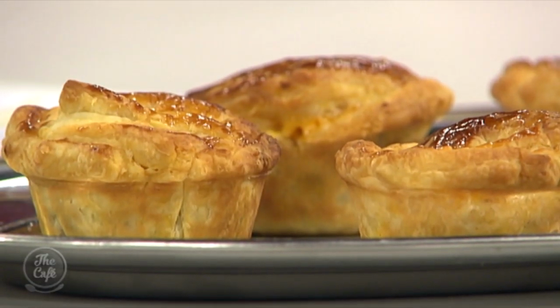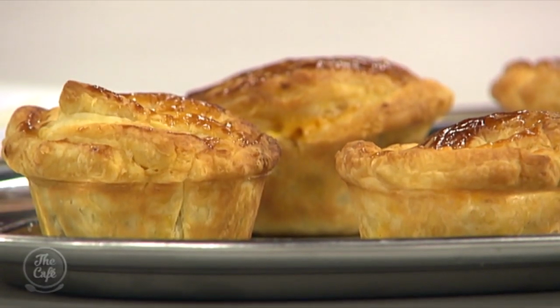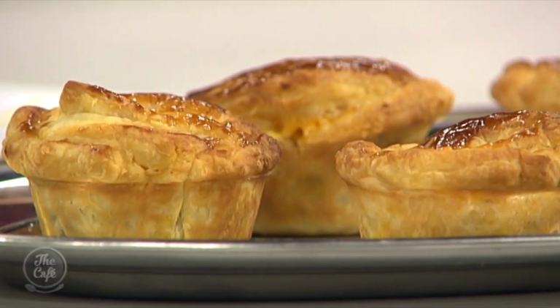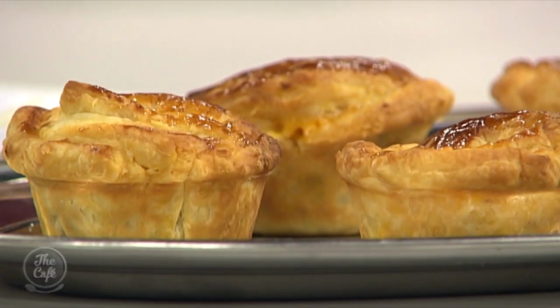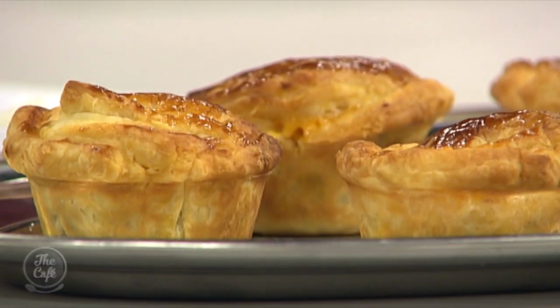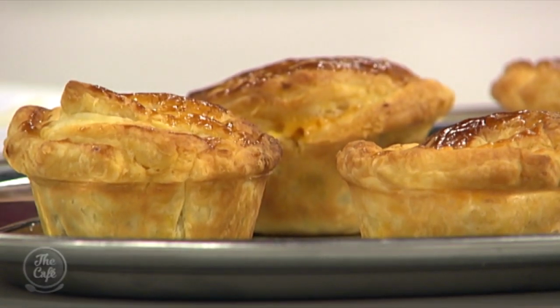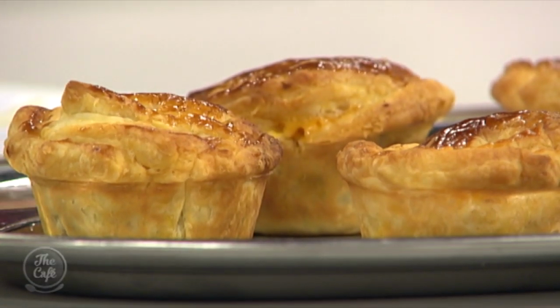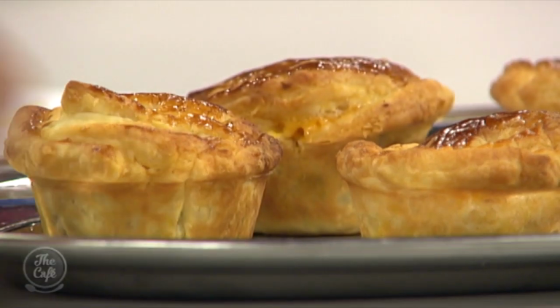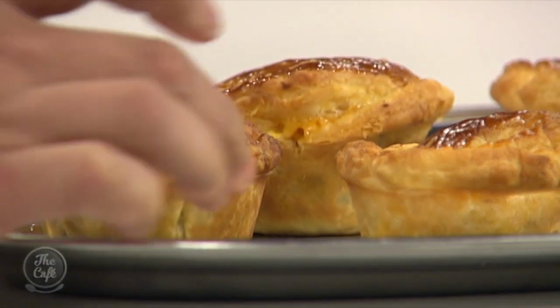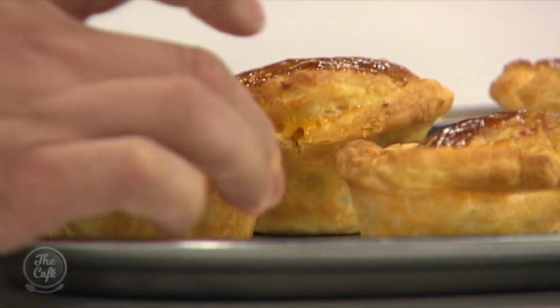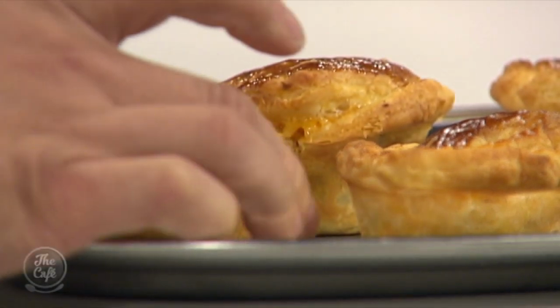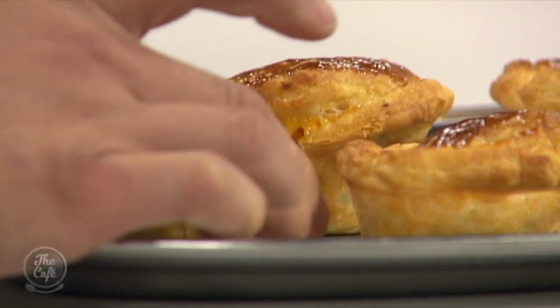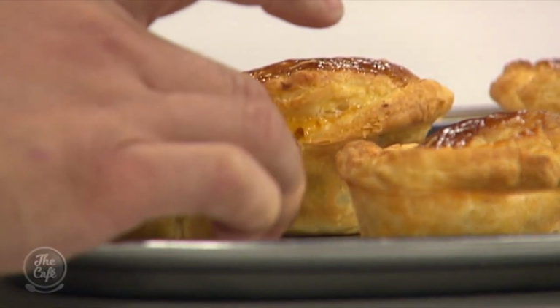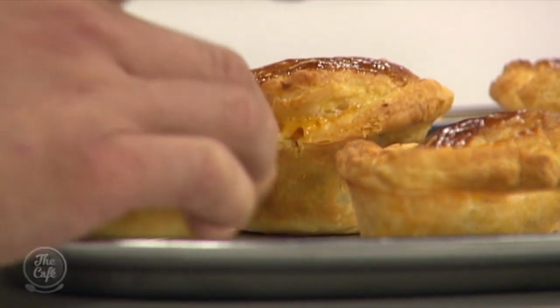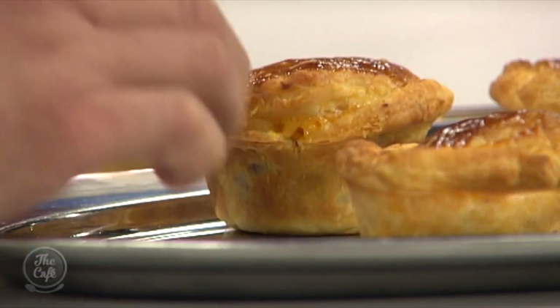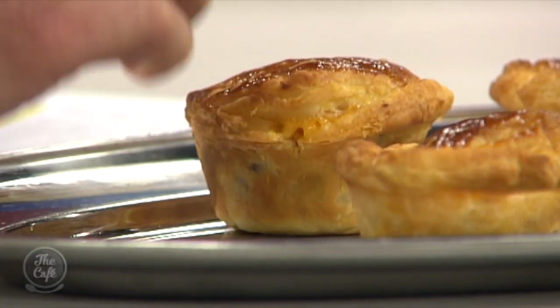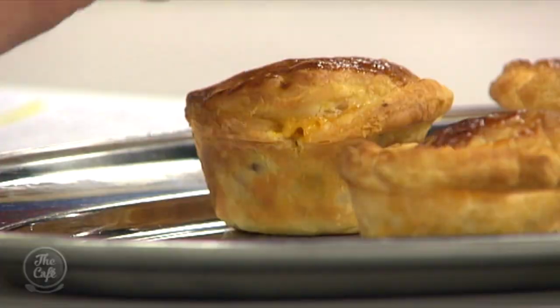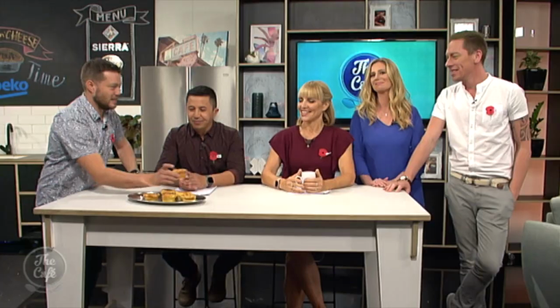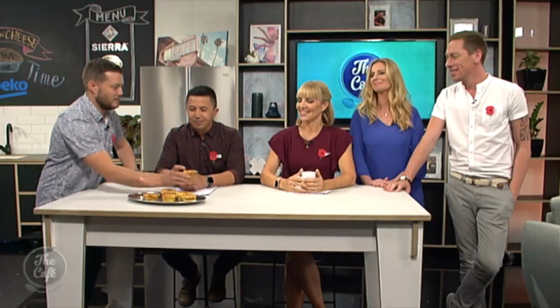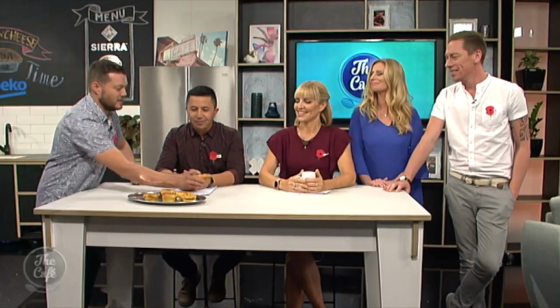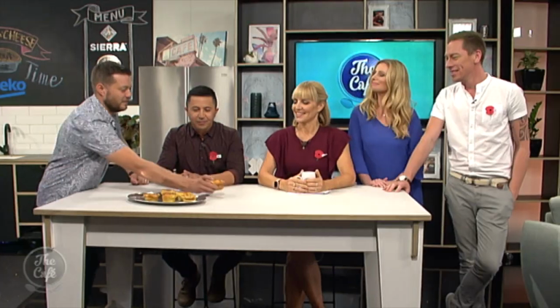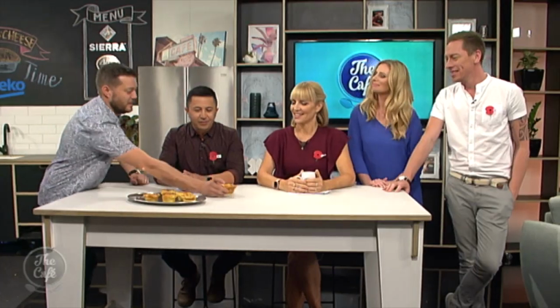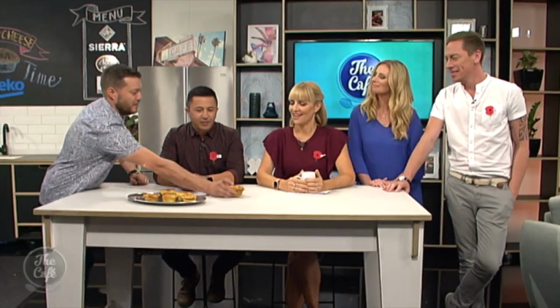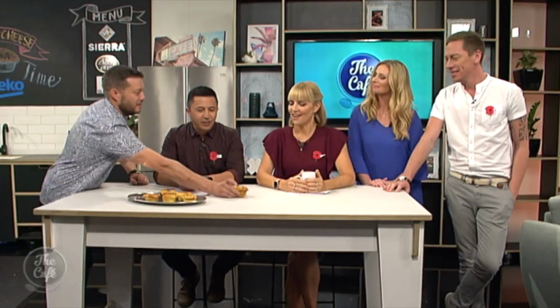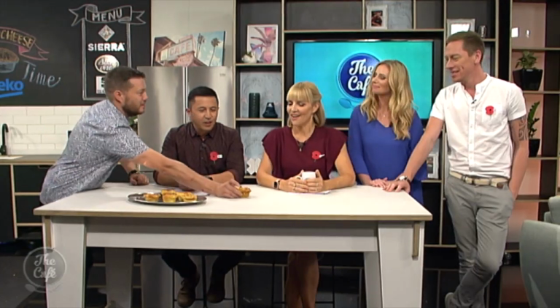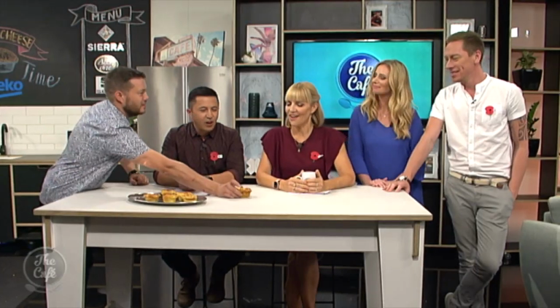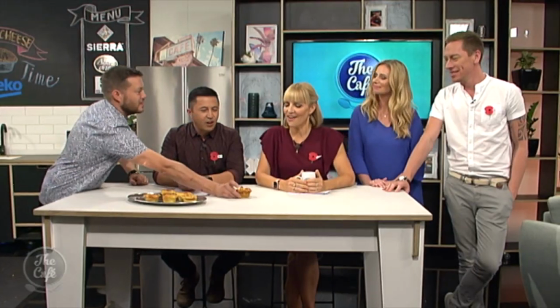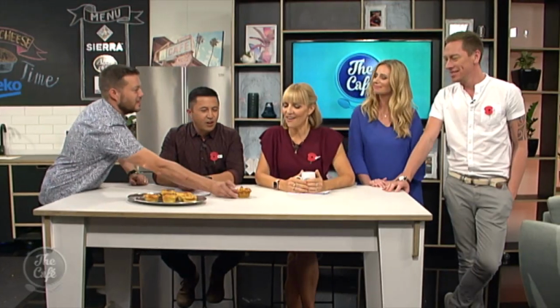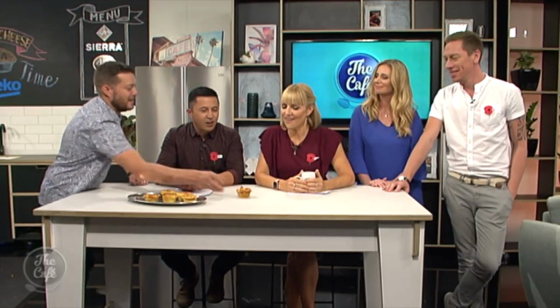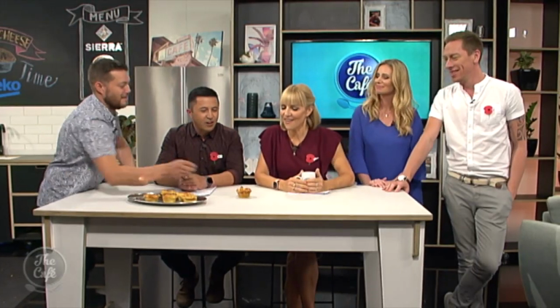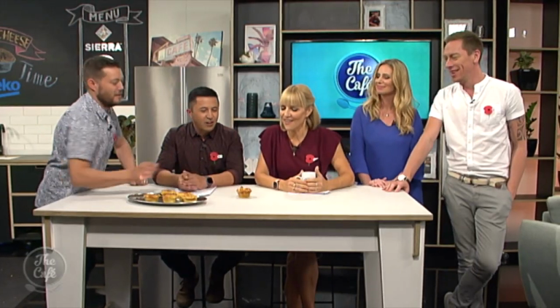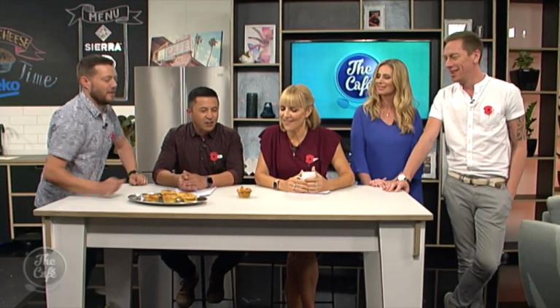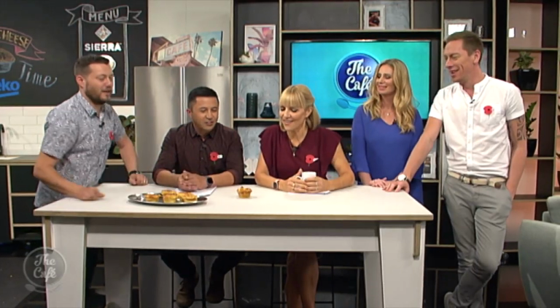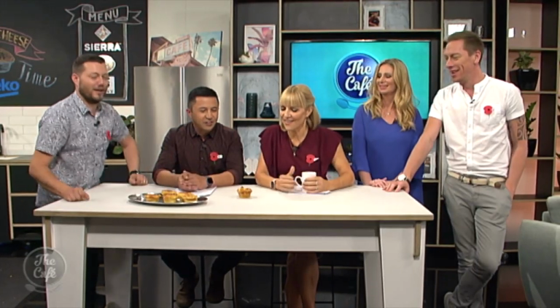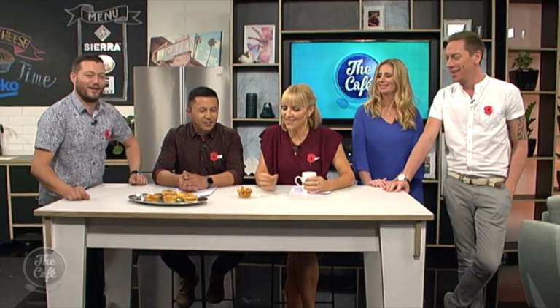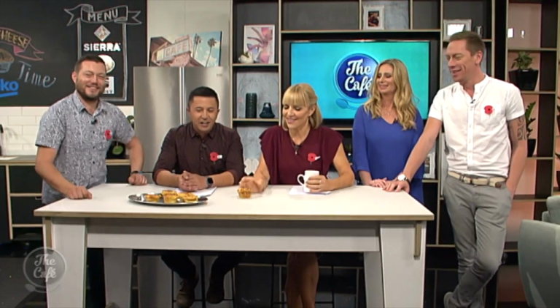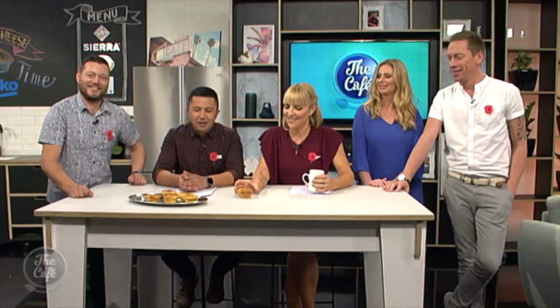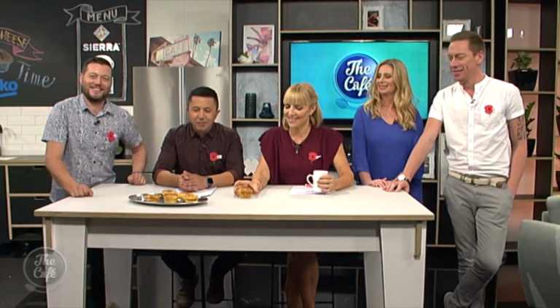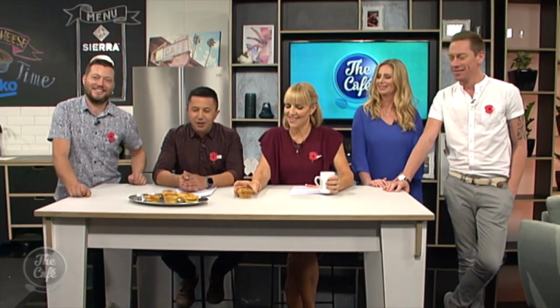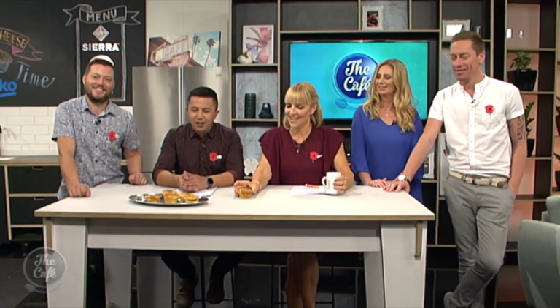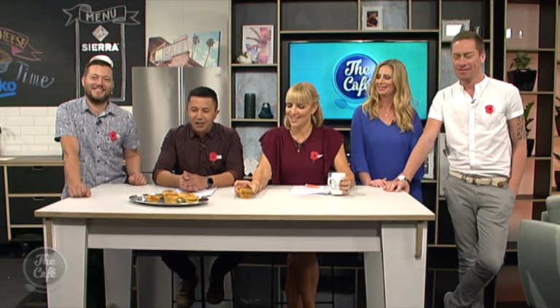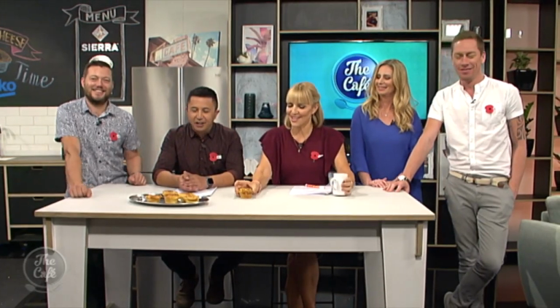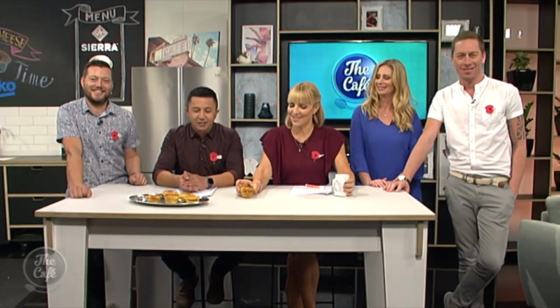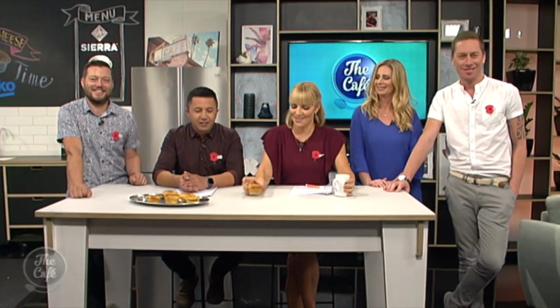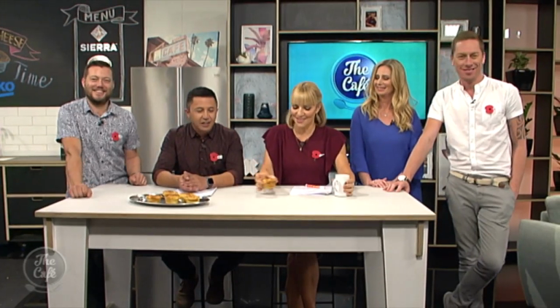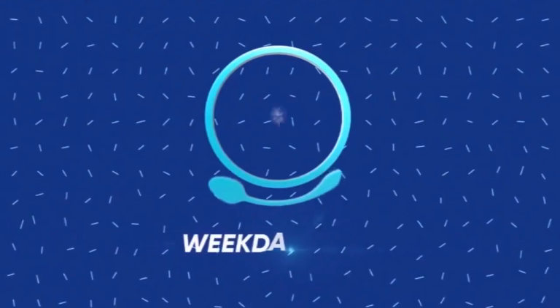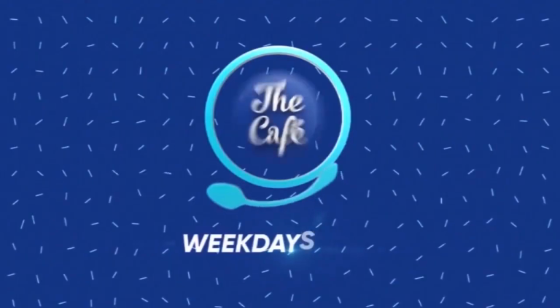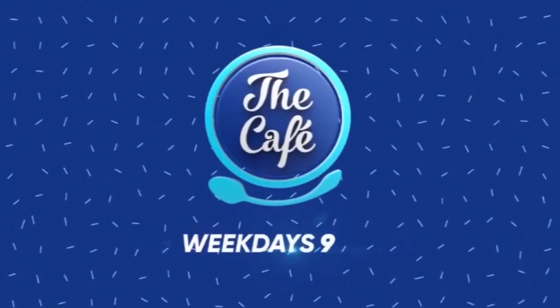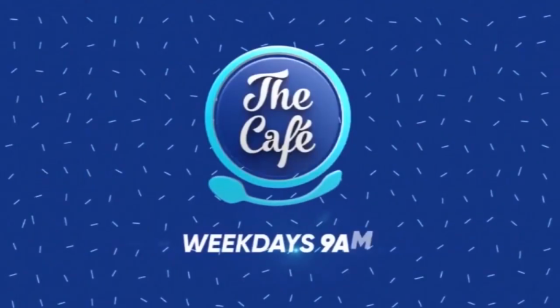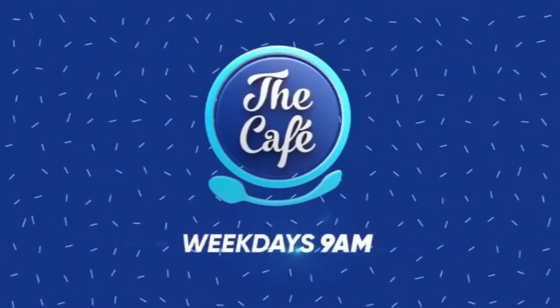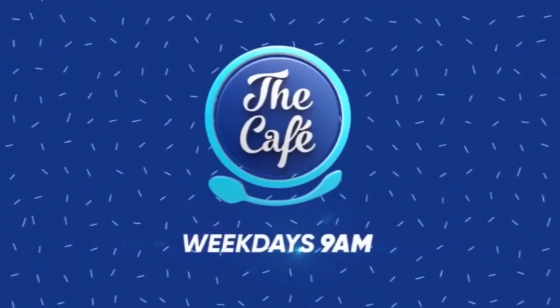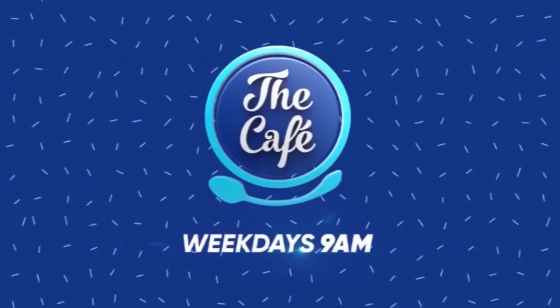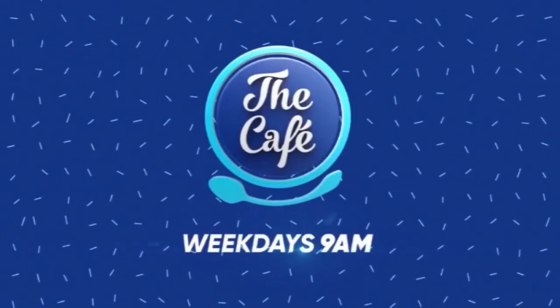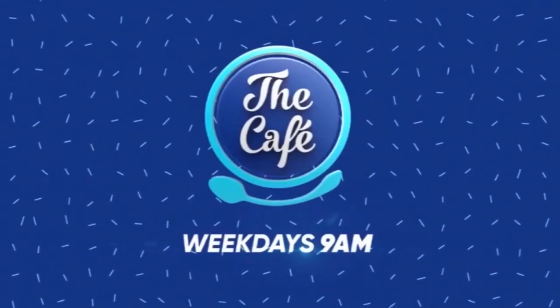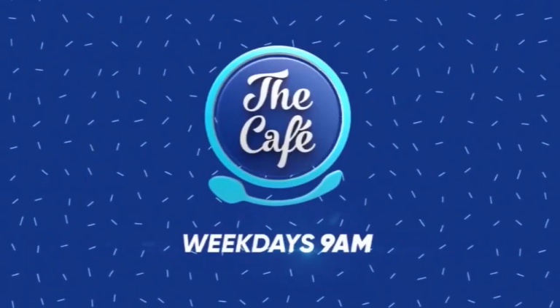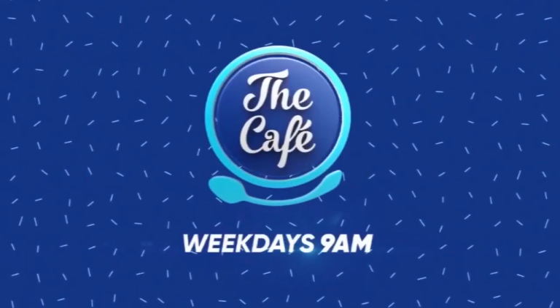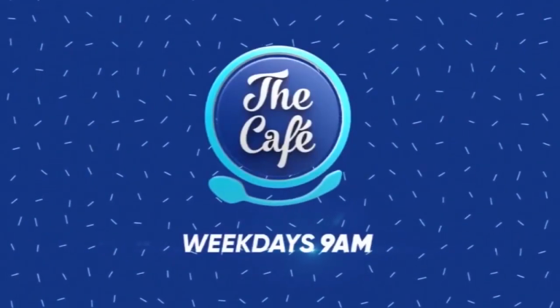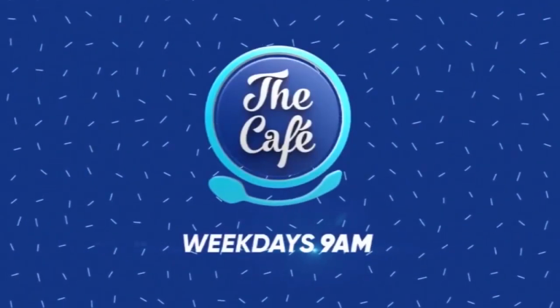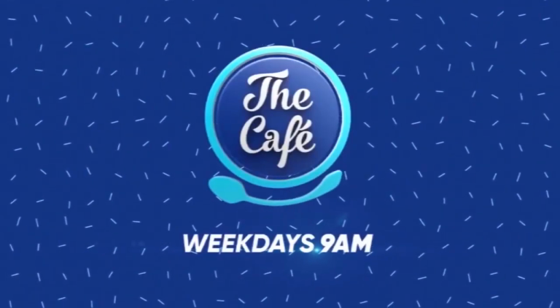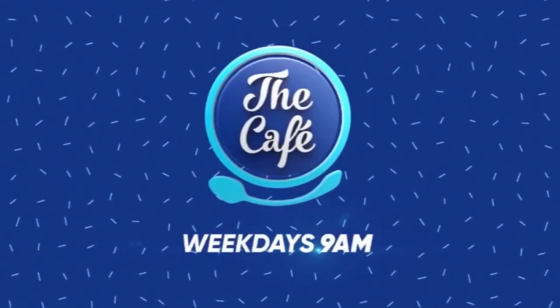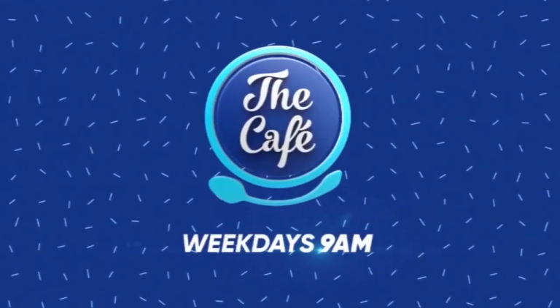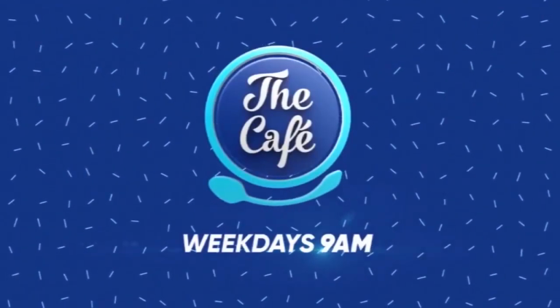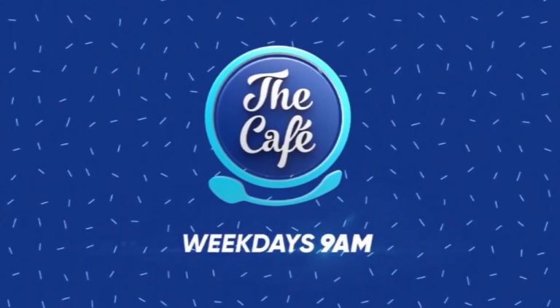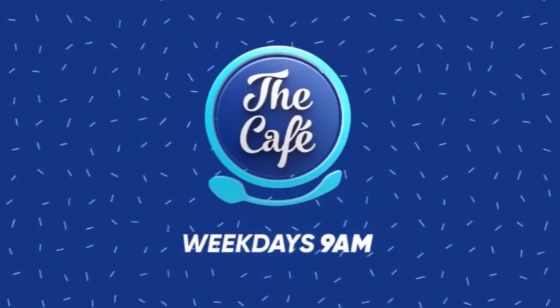Look at this — they look delicious. I made that one especially for you — it's got a little emblem on it. Thank you!